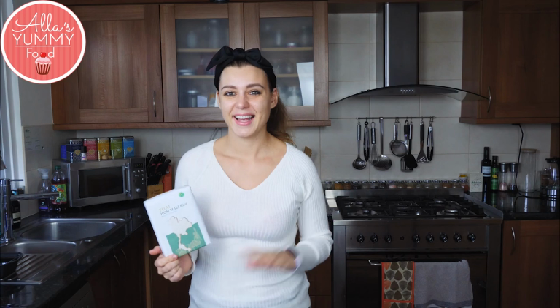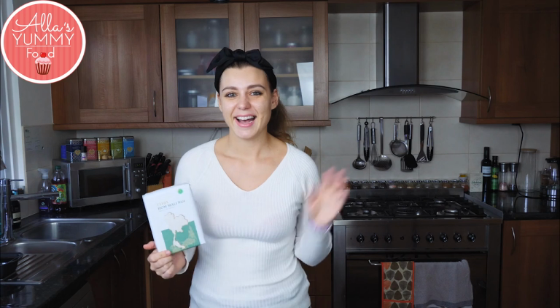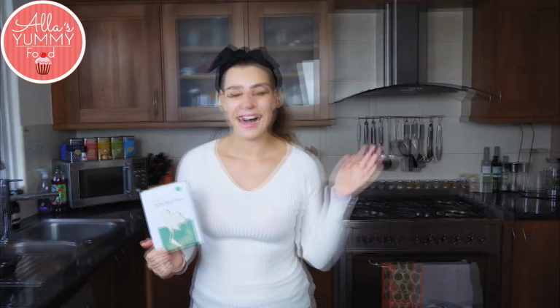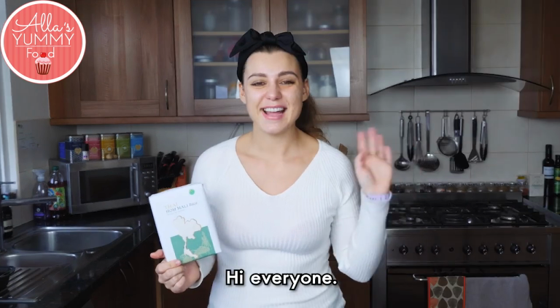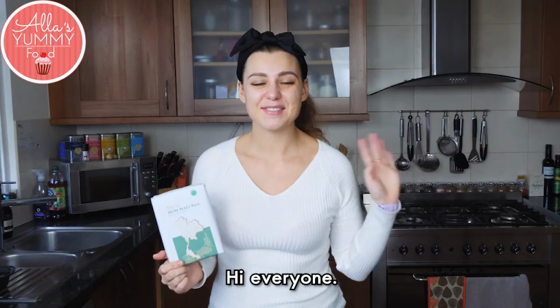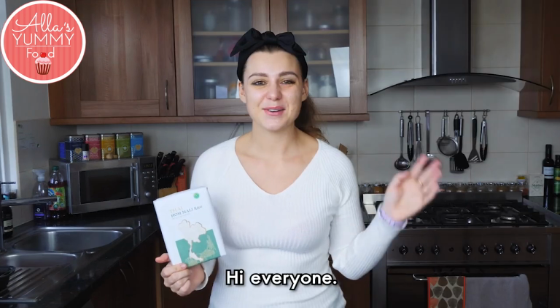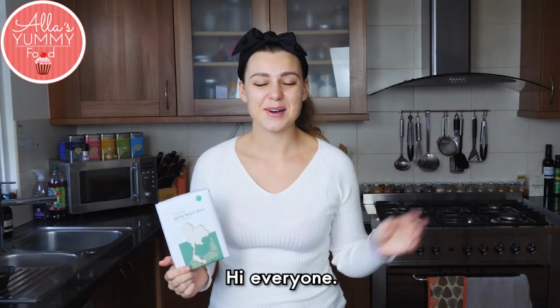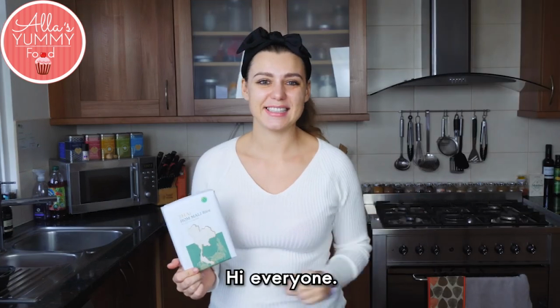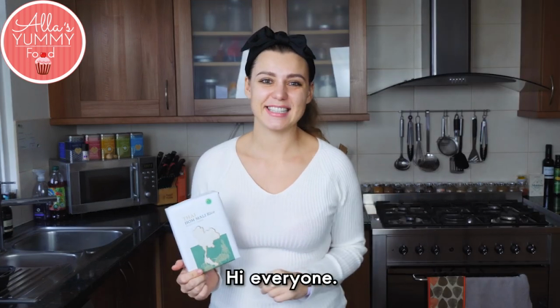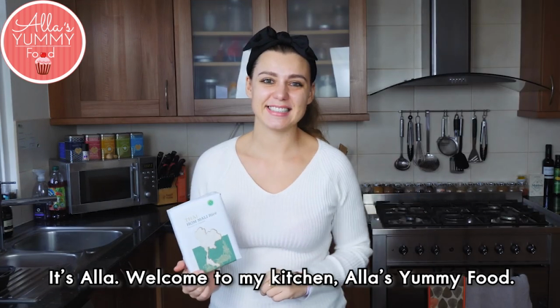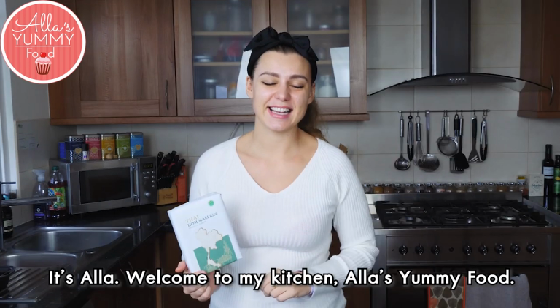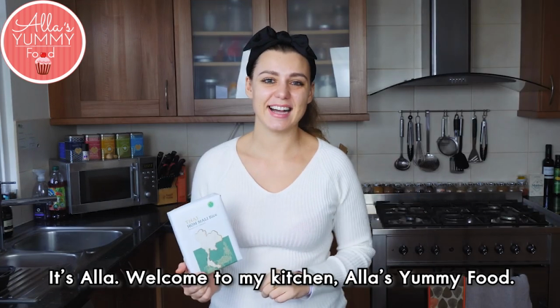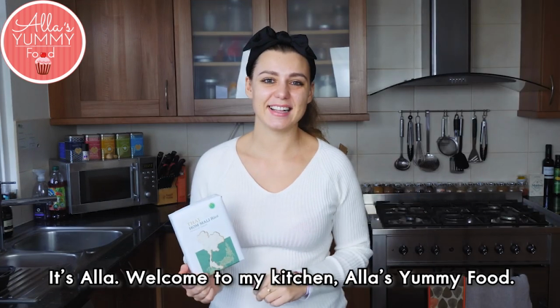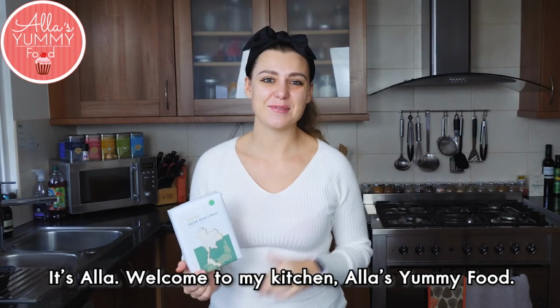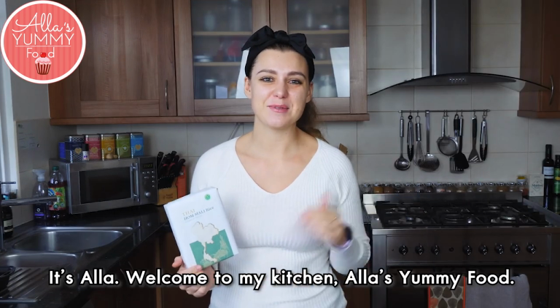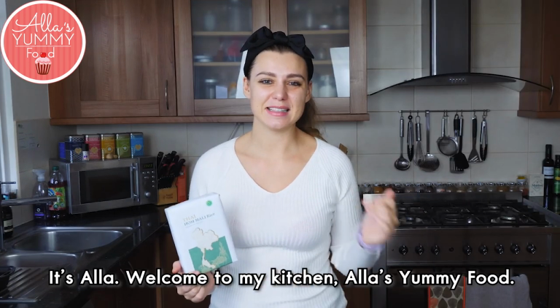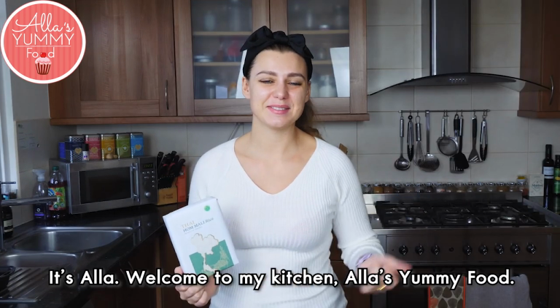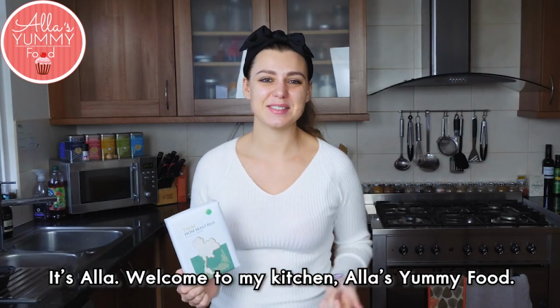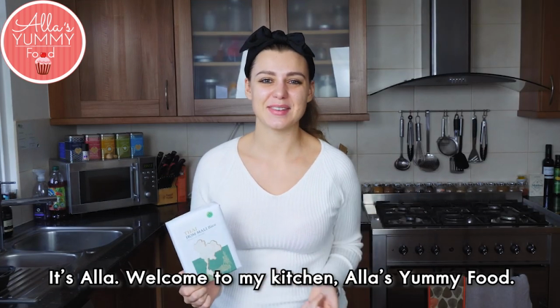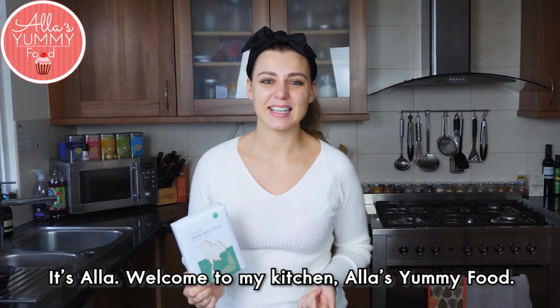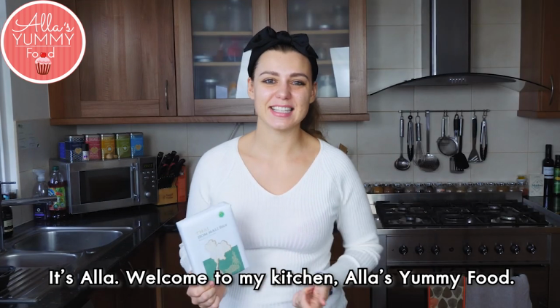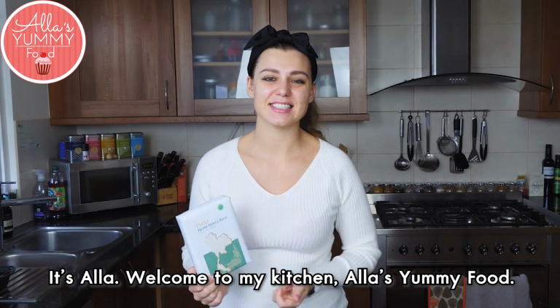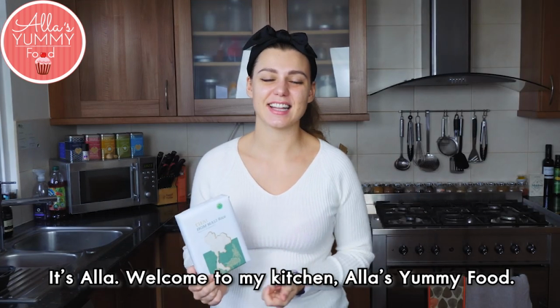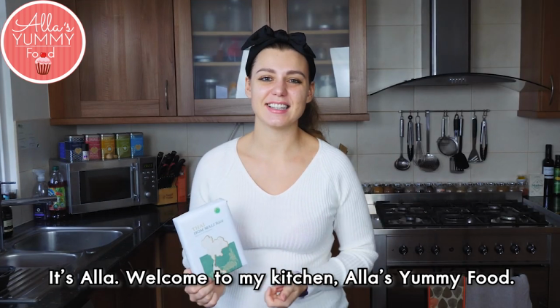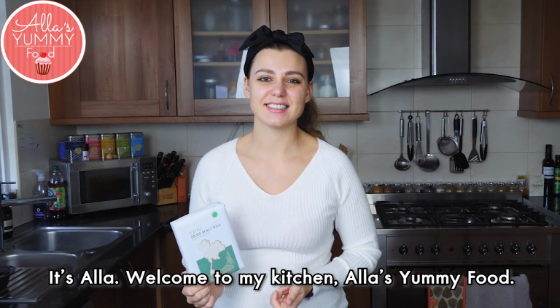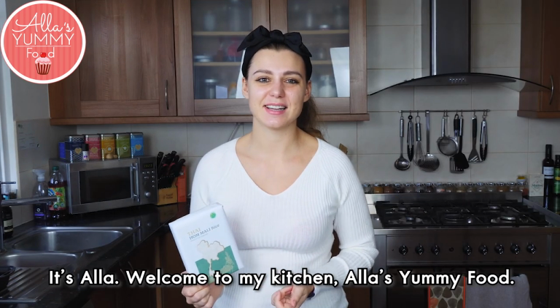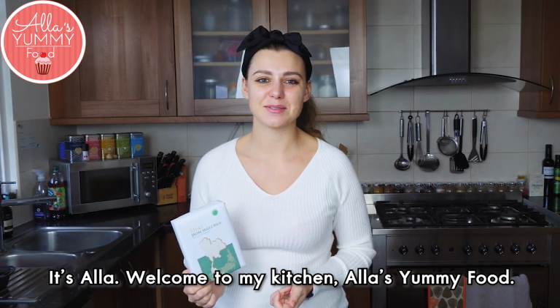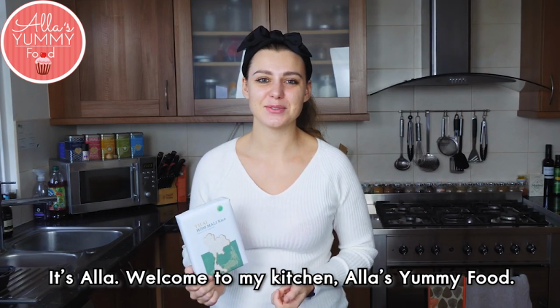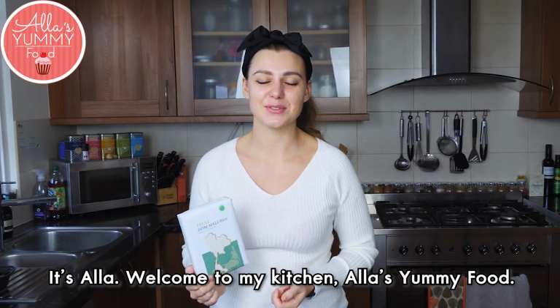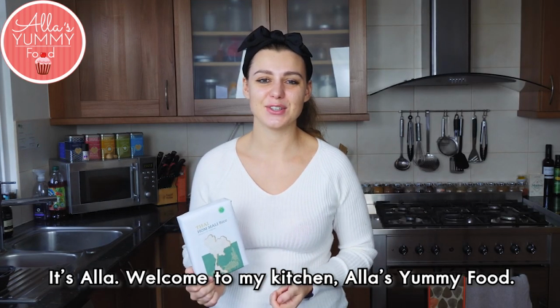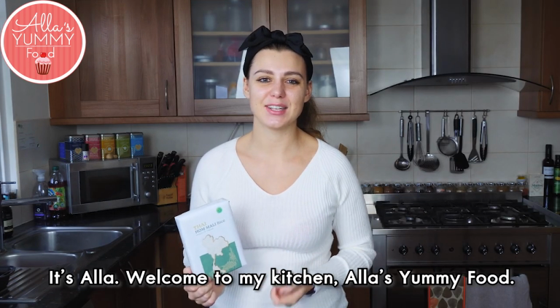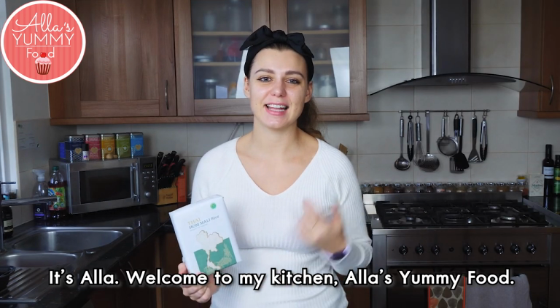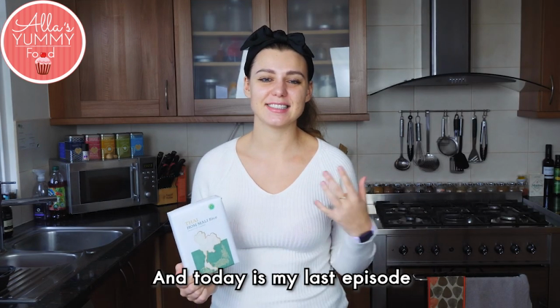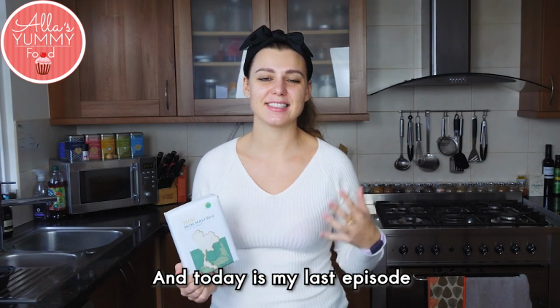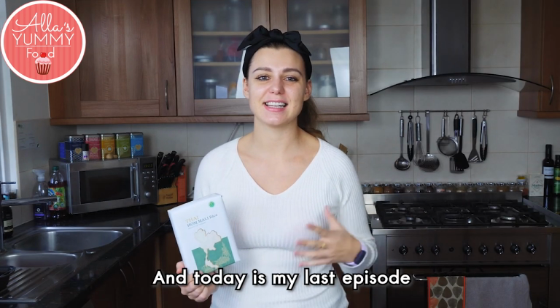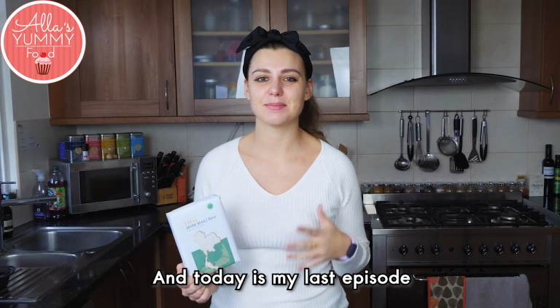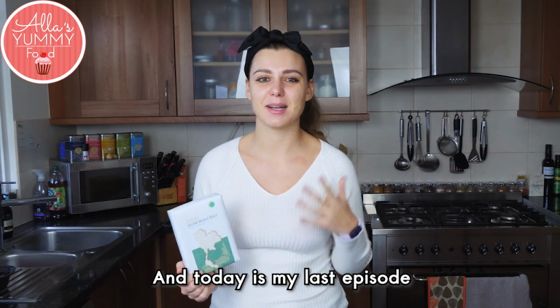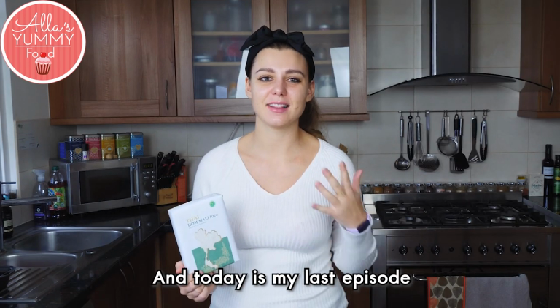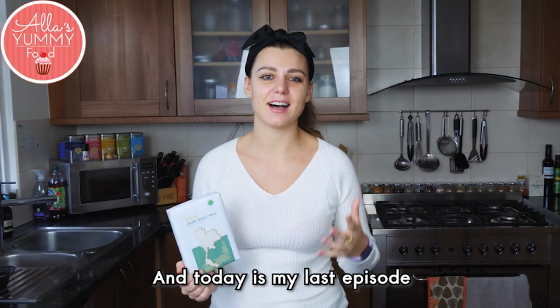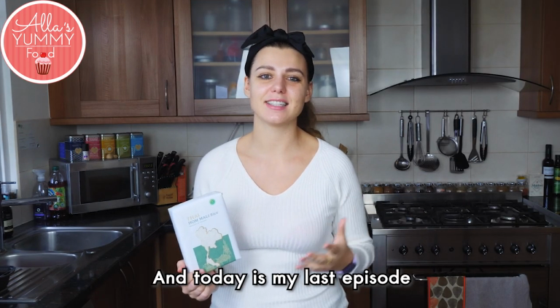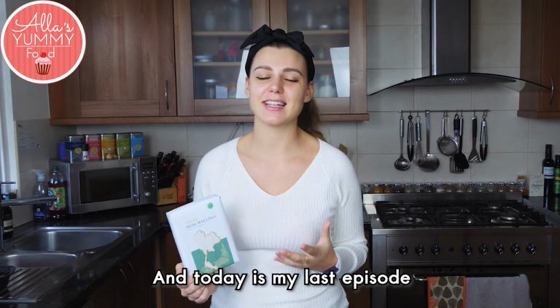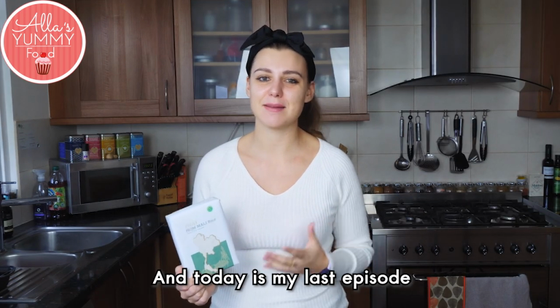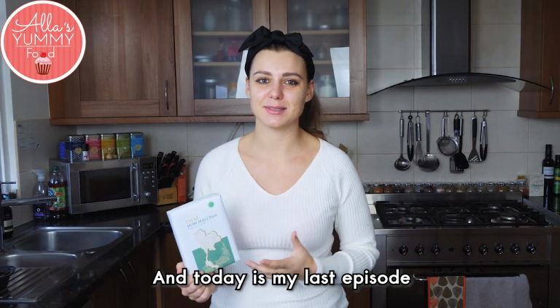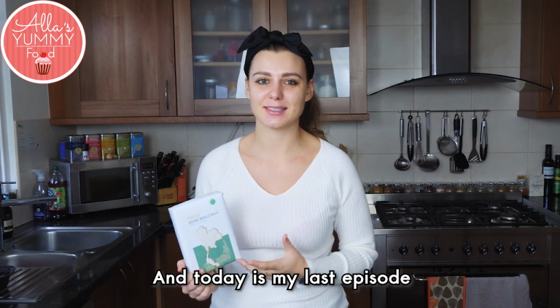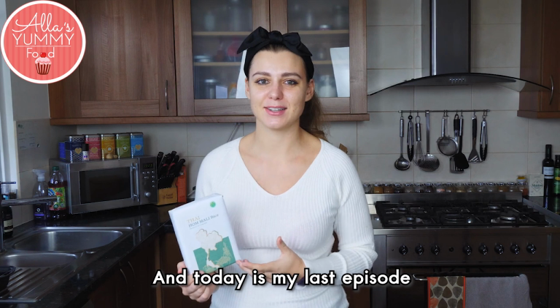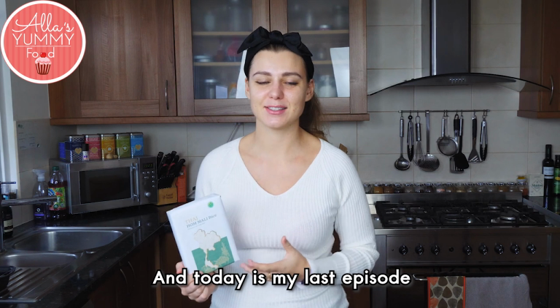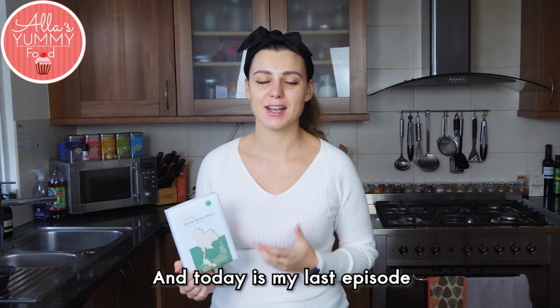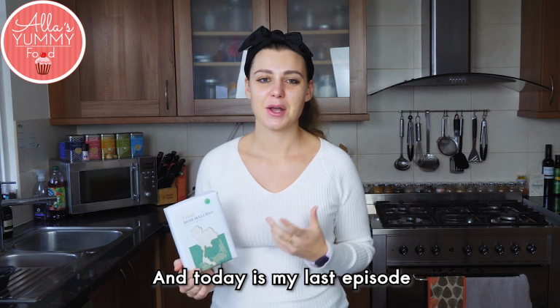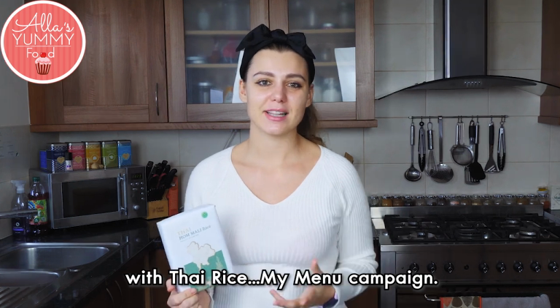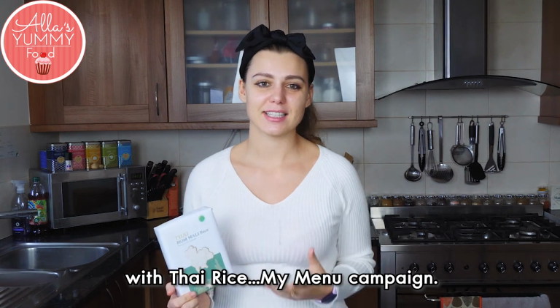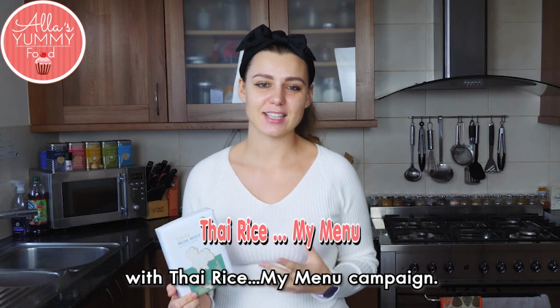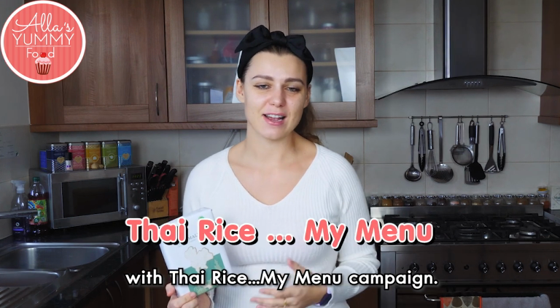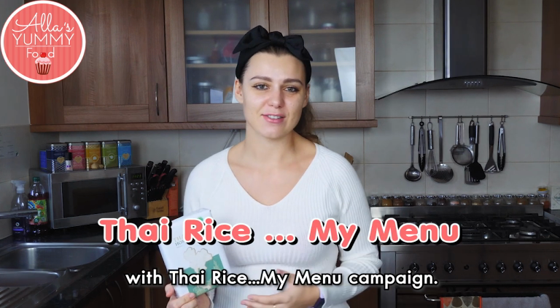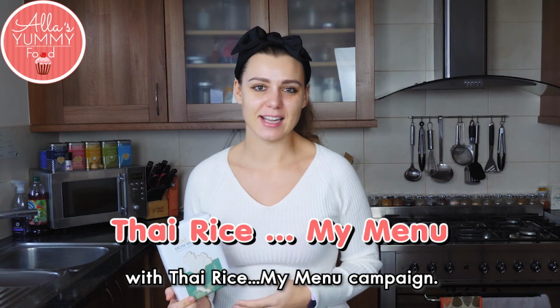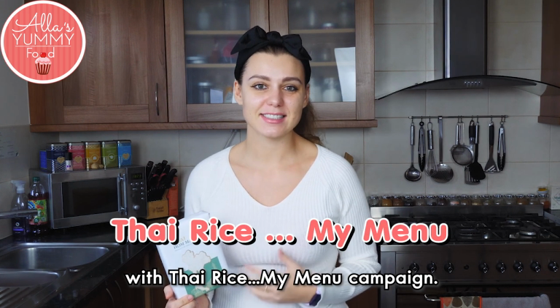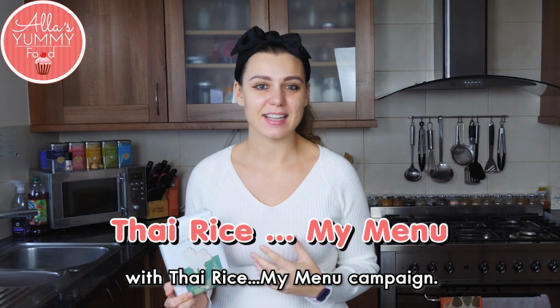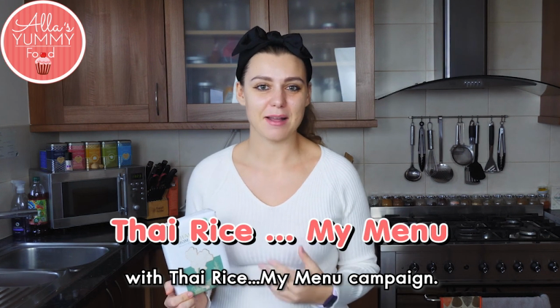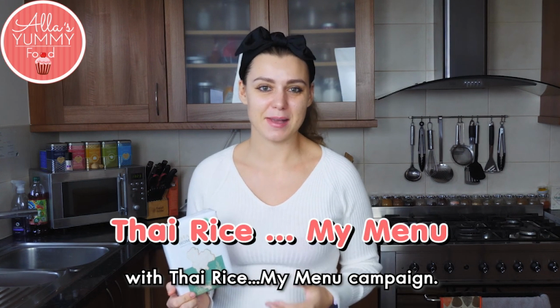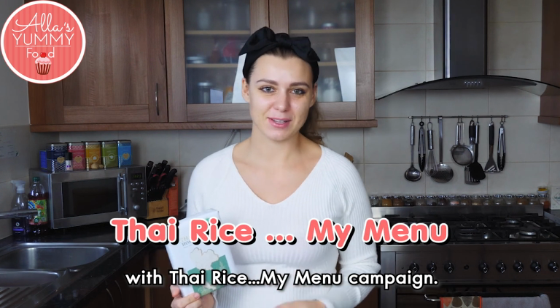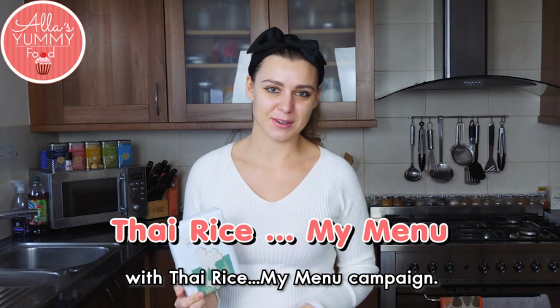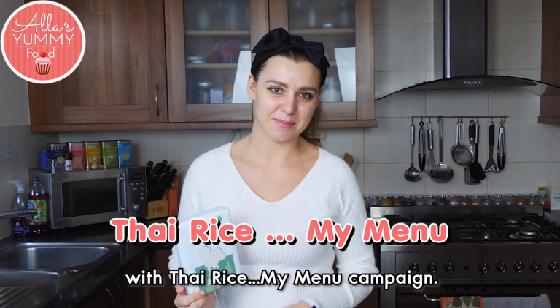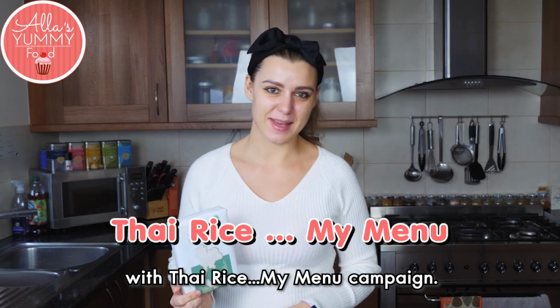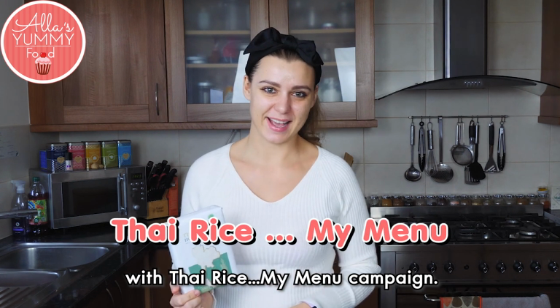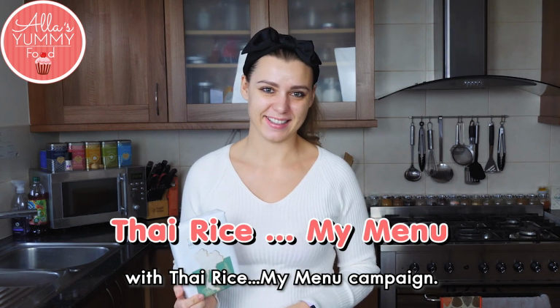Hi everyone, it's Ella. Welcome to my kitchen, Ella's Yummy Food. Today is my last episode with Thai Rice, my menu campaign.